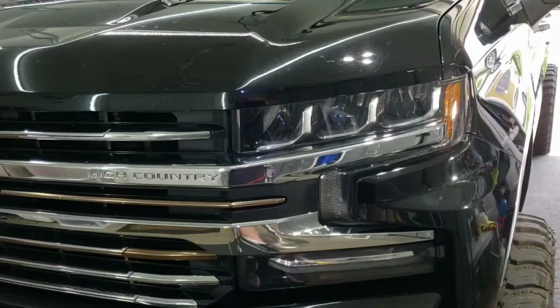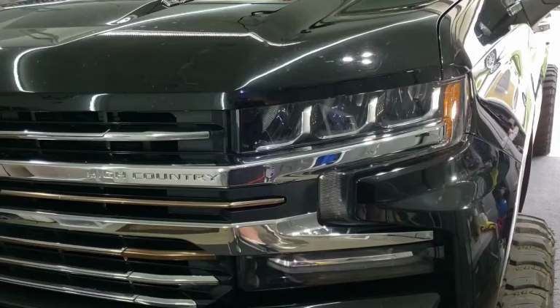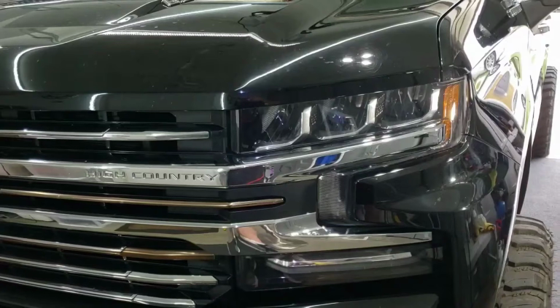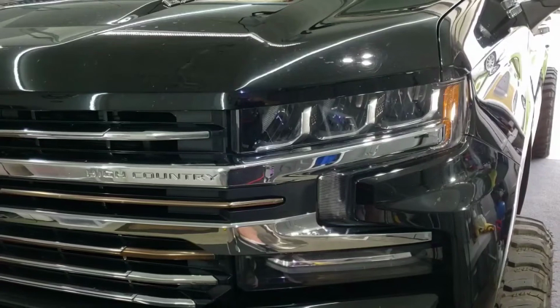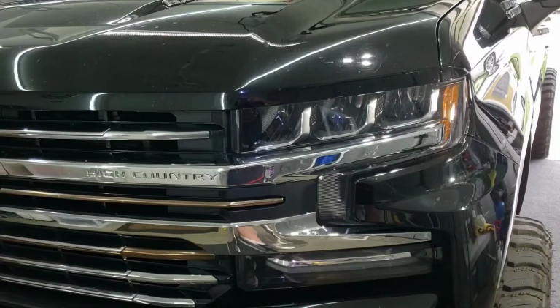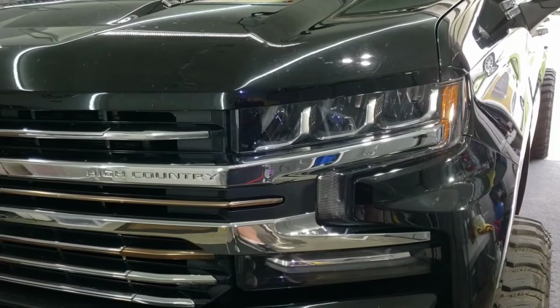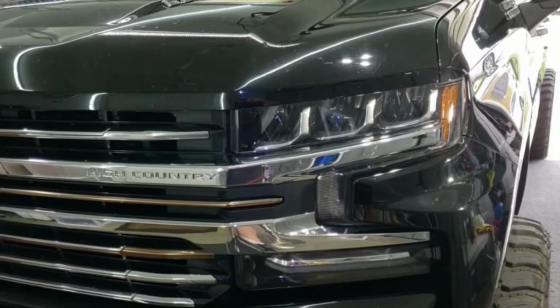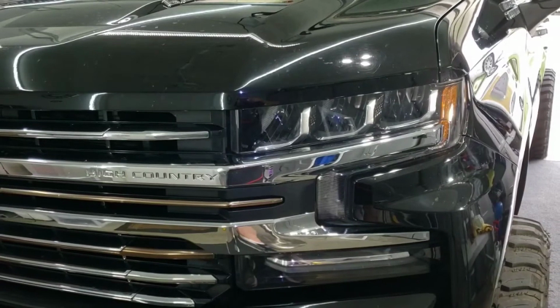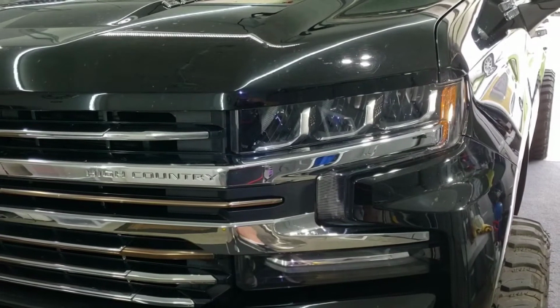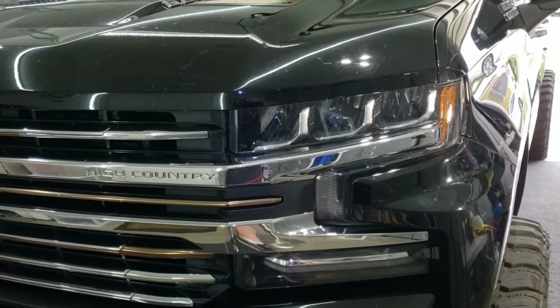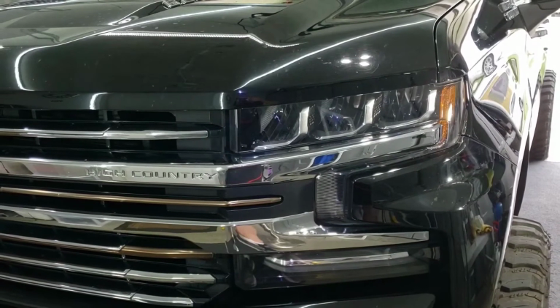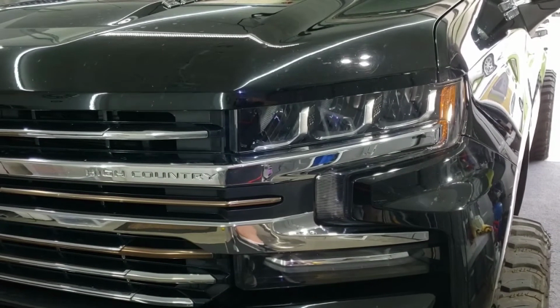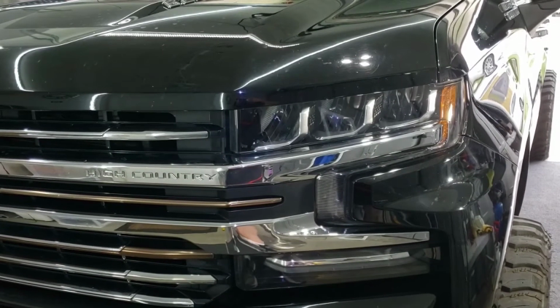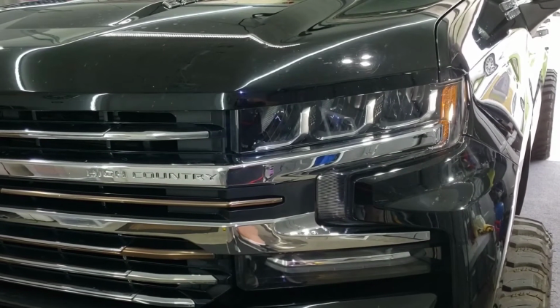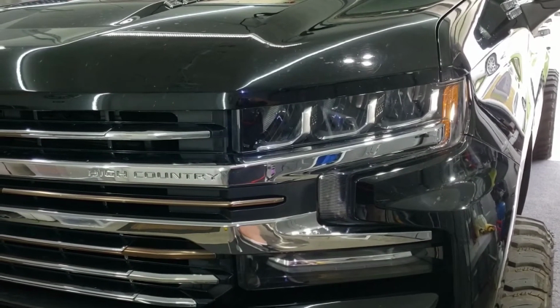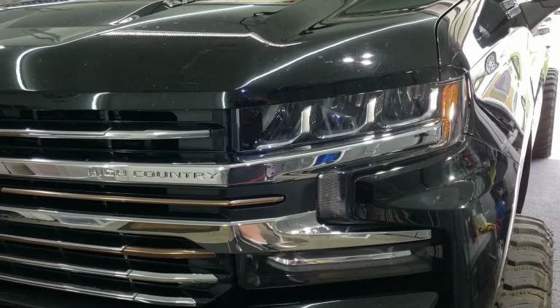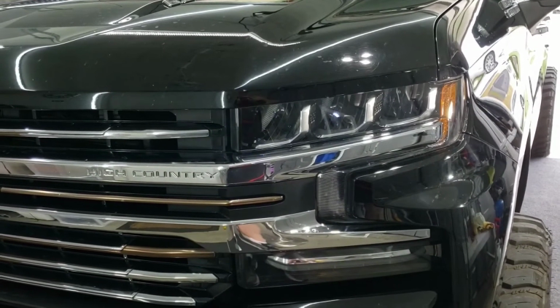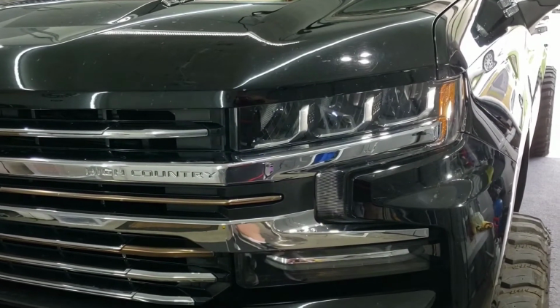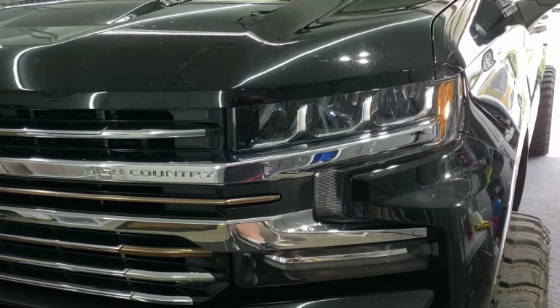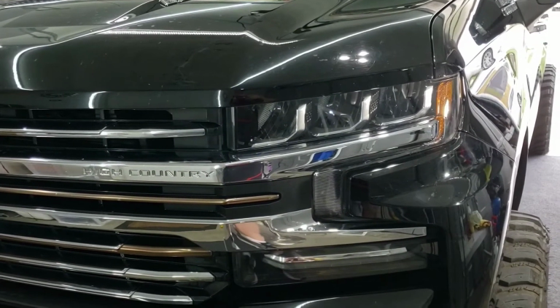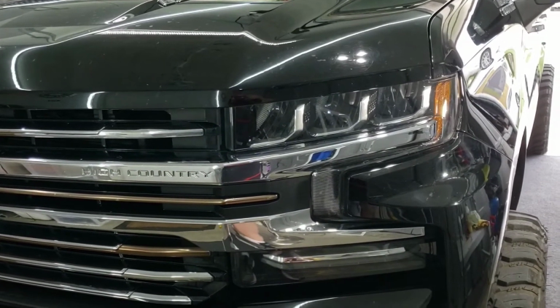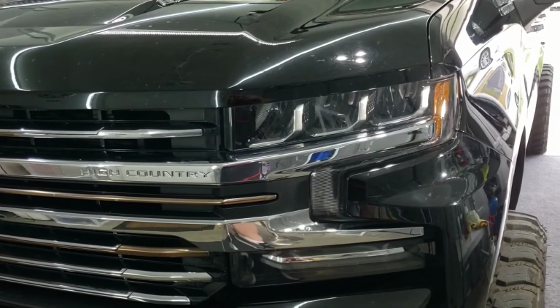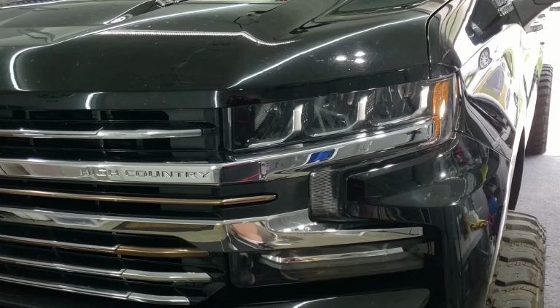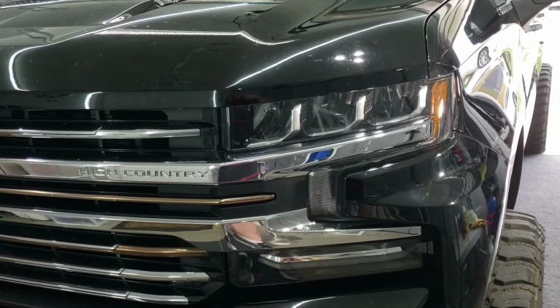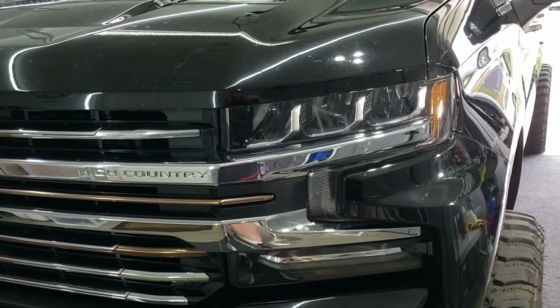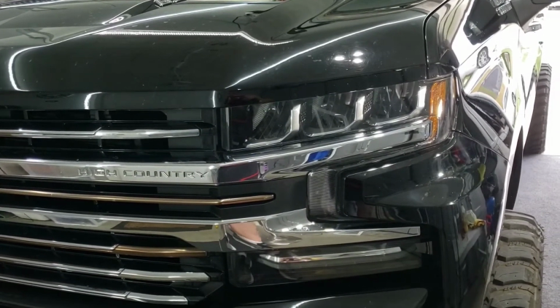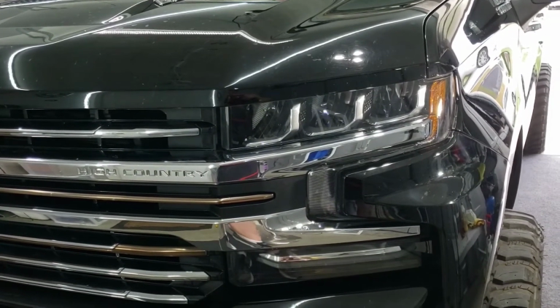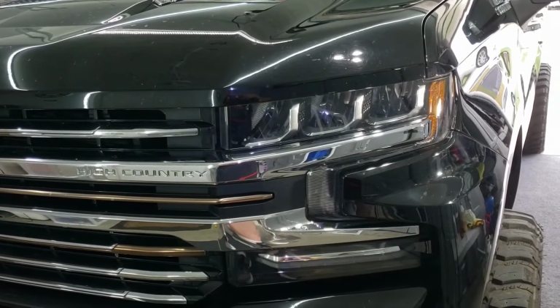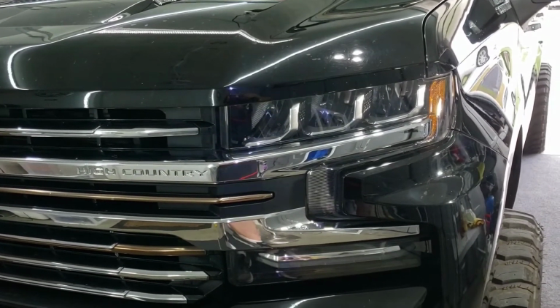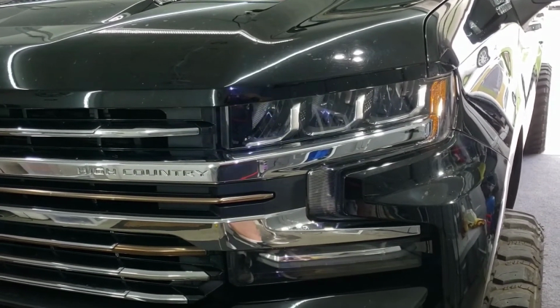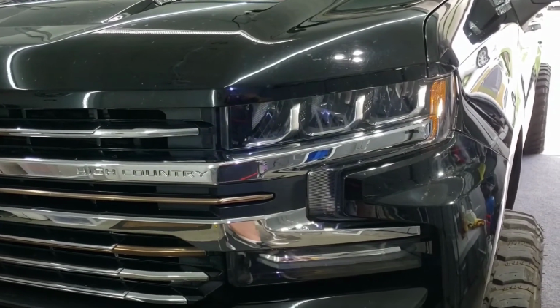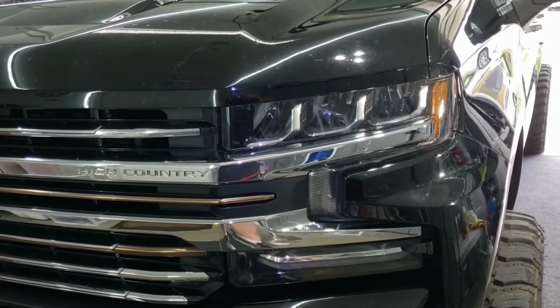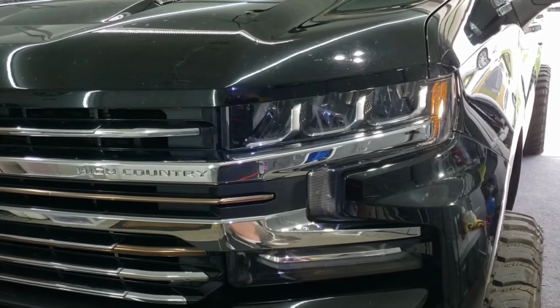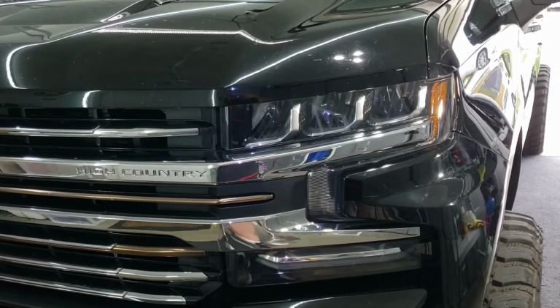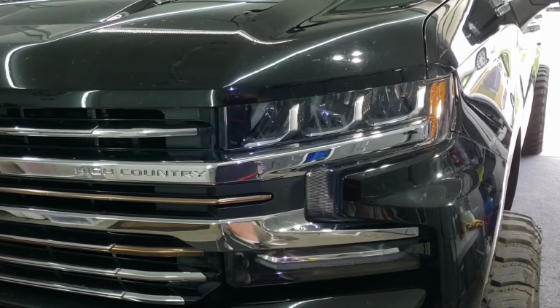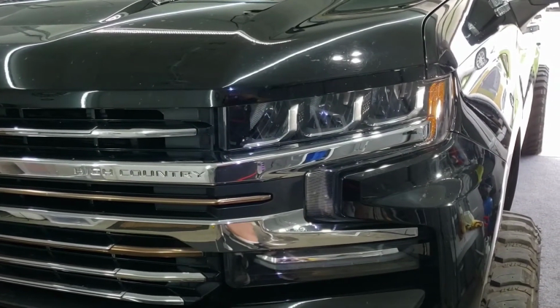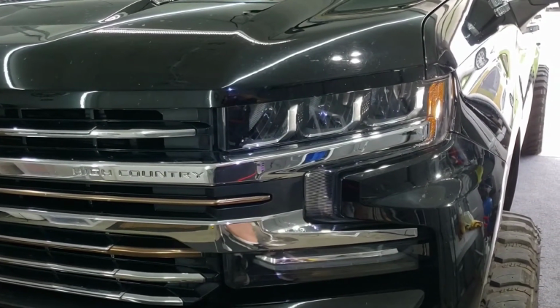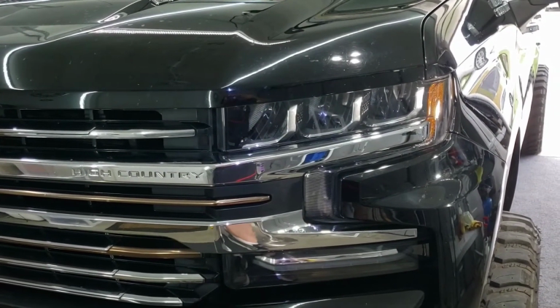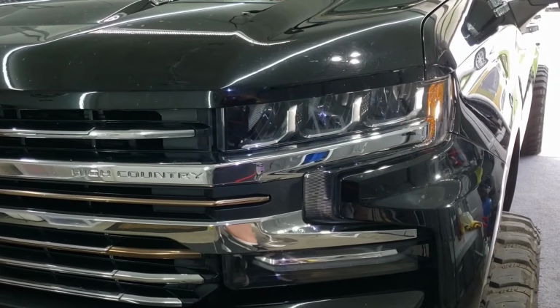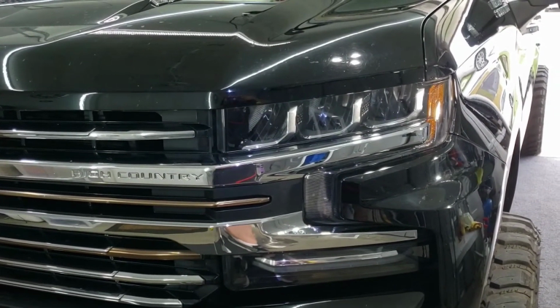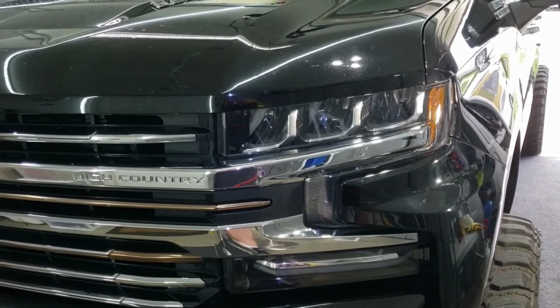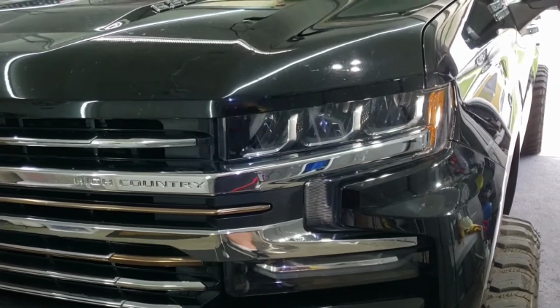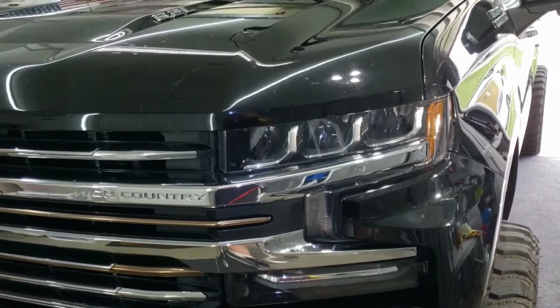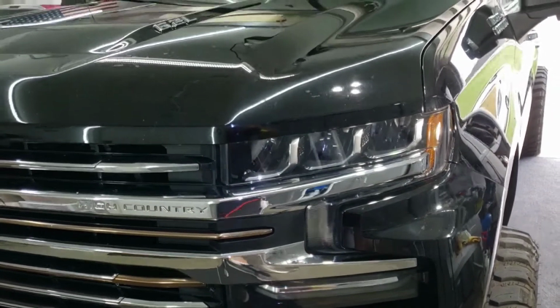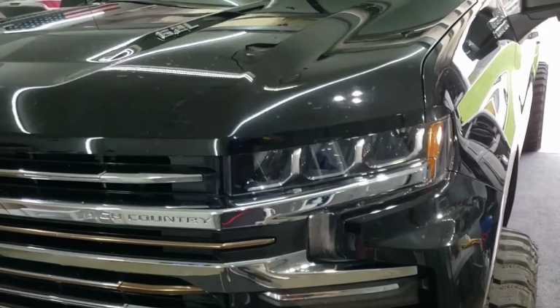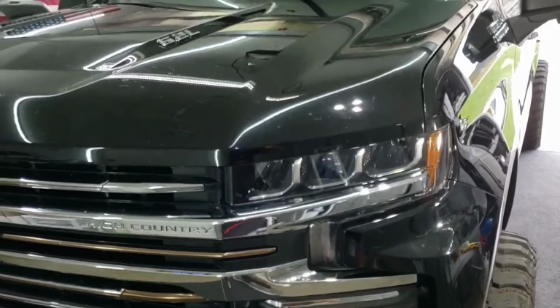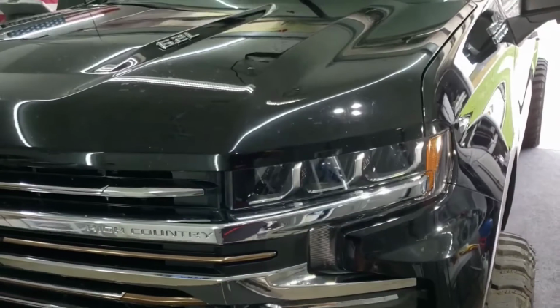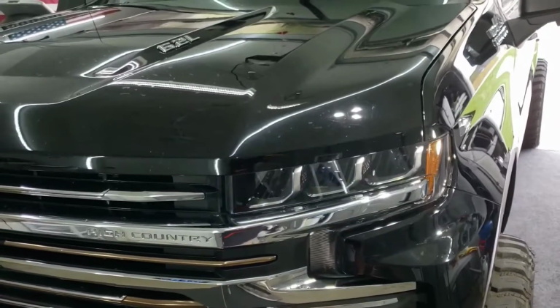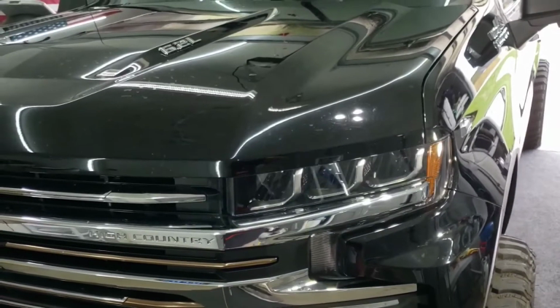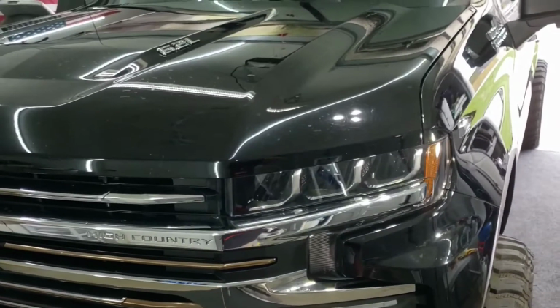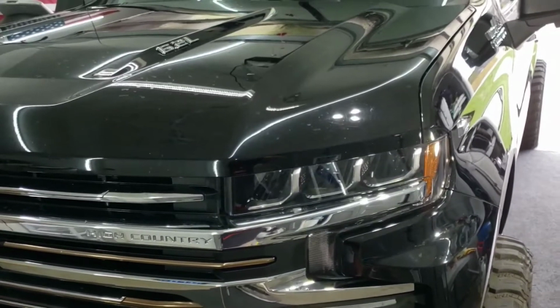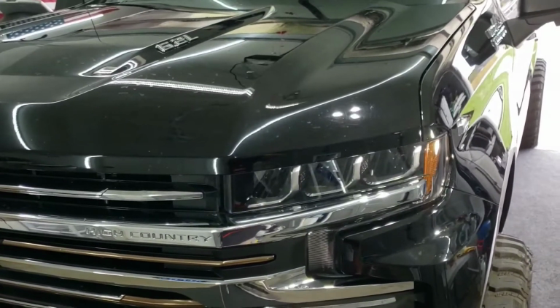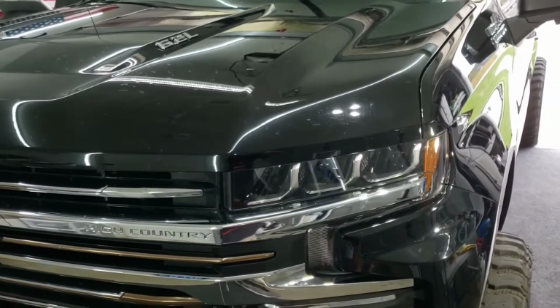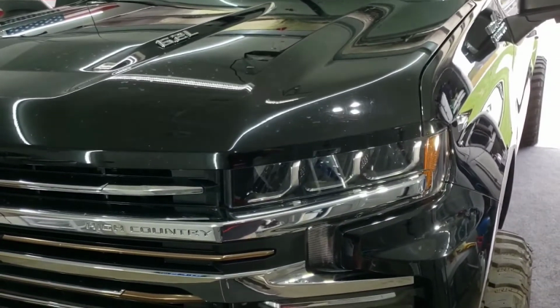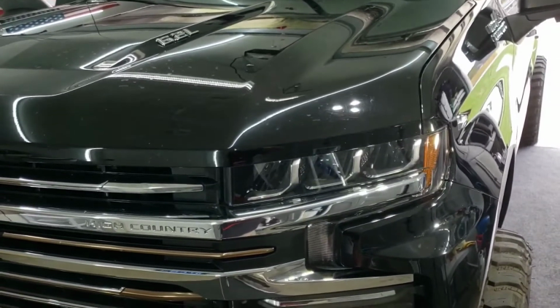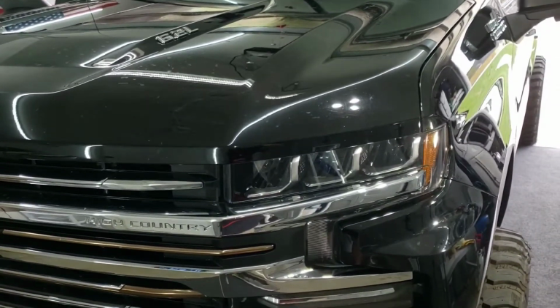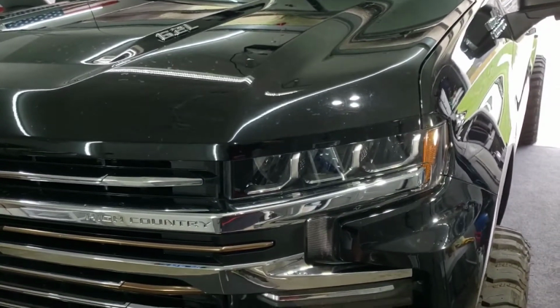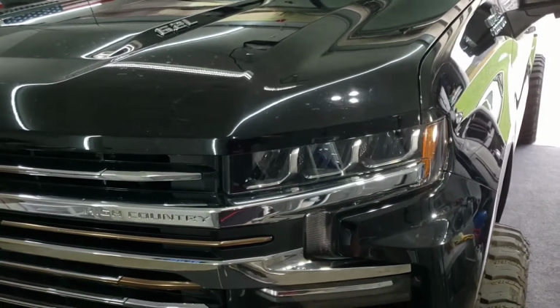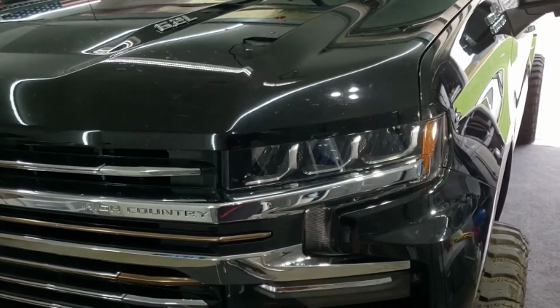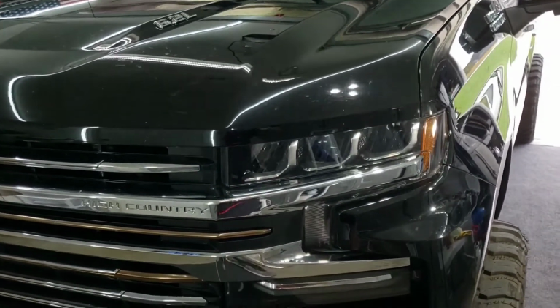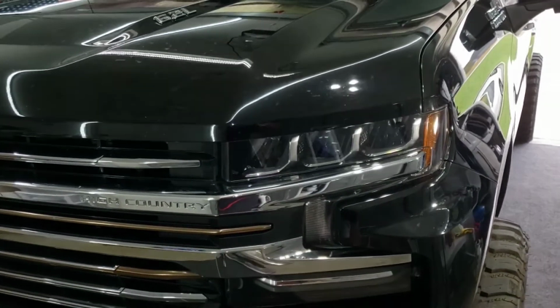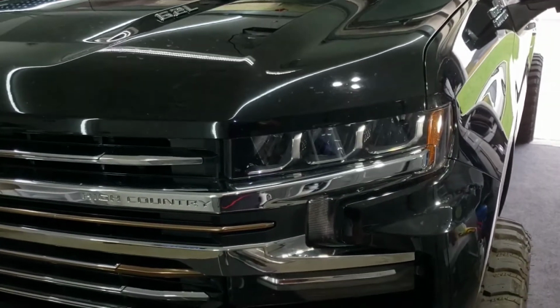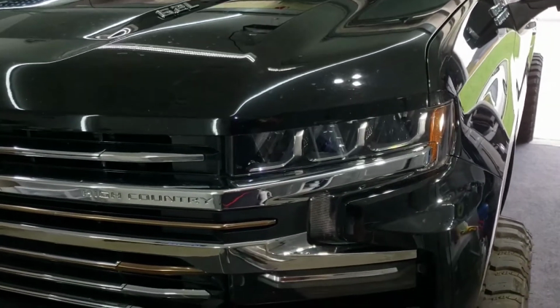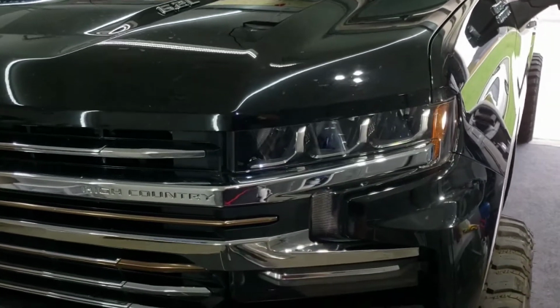The vehicle of the week is a 2019 Chevy Silverado High Country. All I've been getting lately were Denalis, so this is a bit of a change.